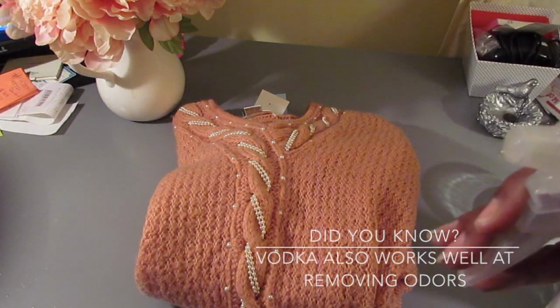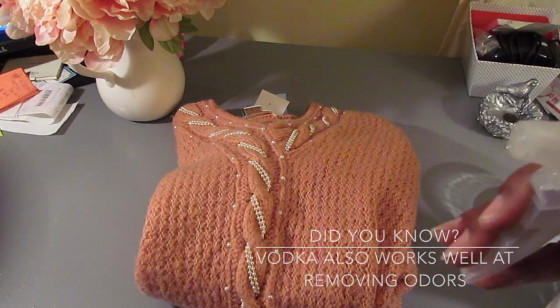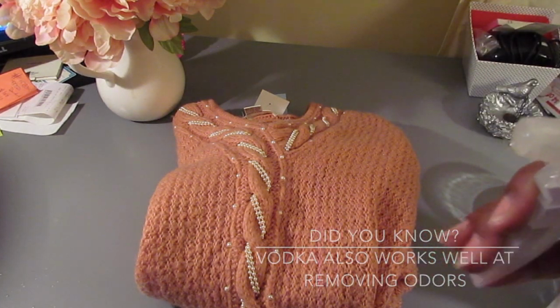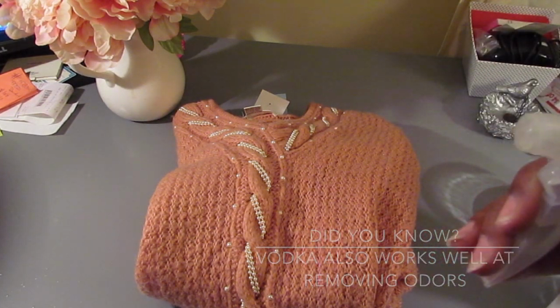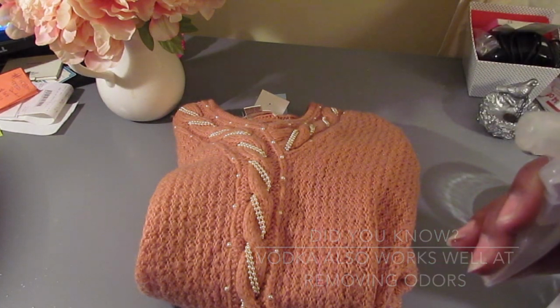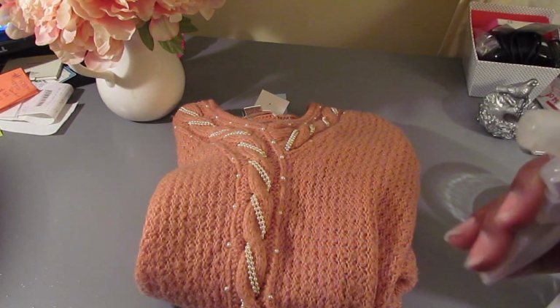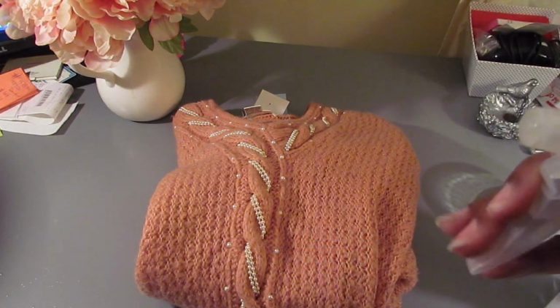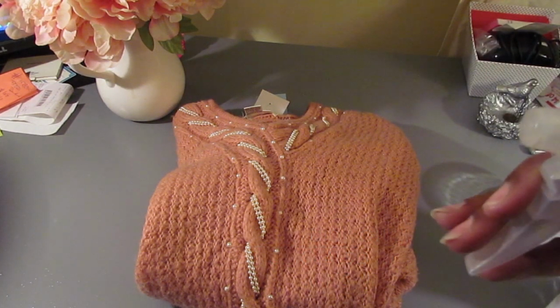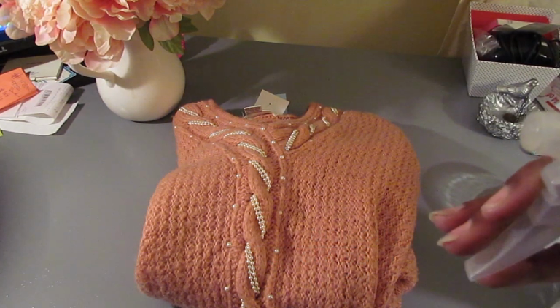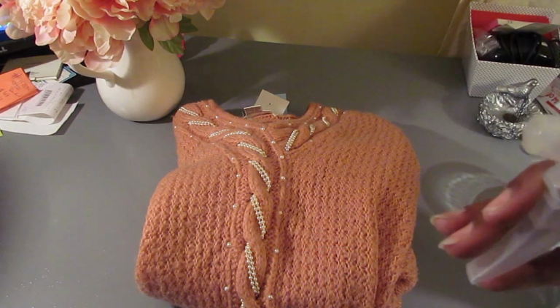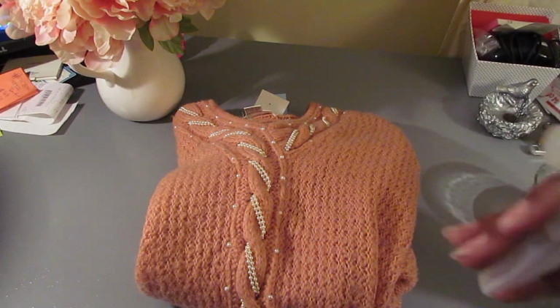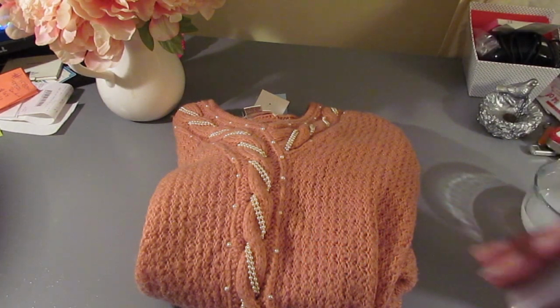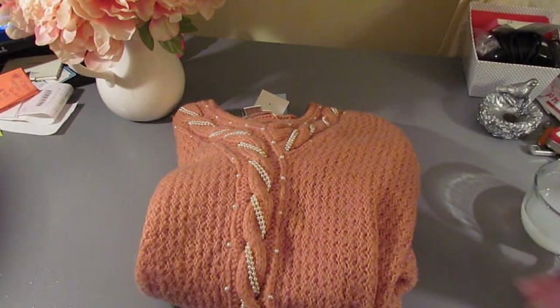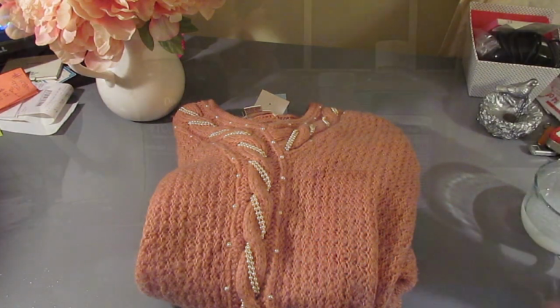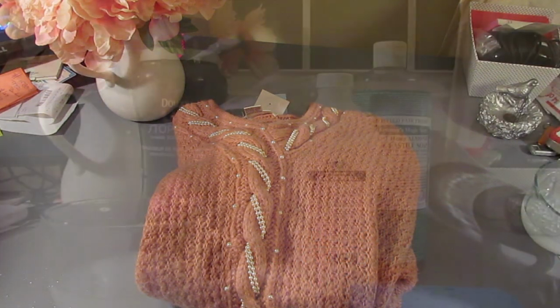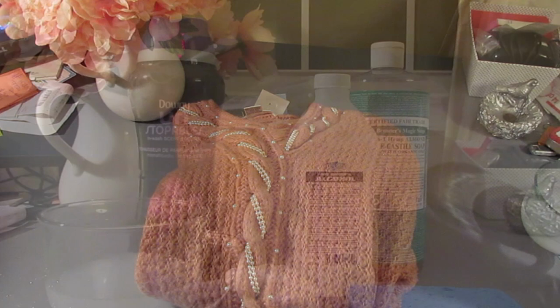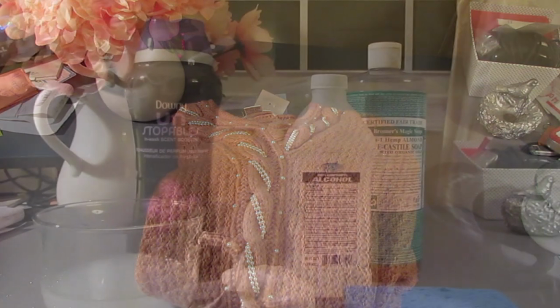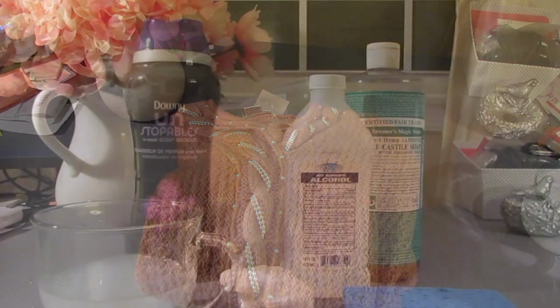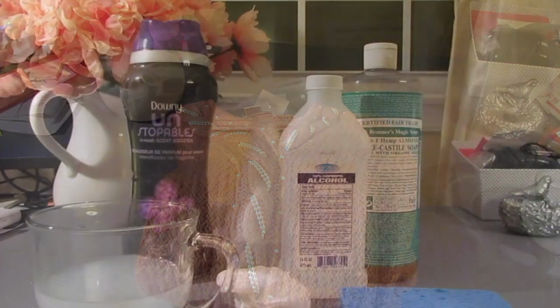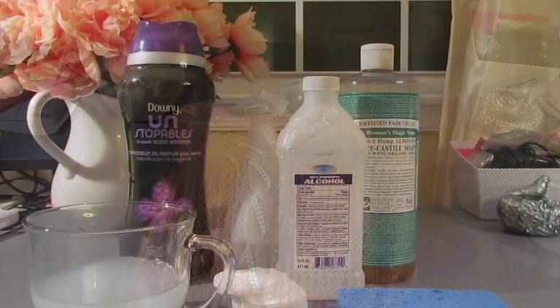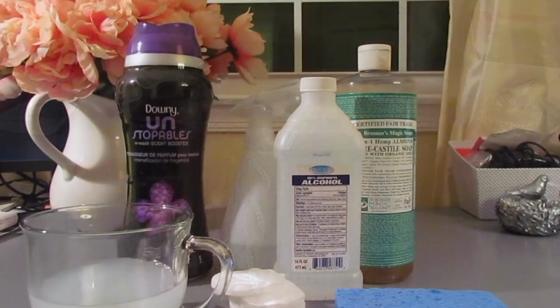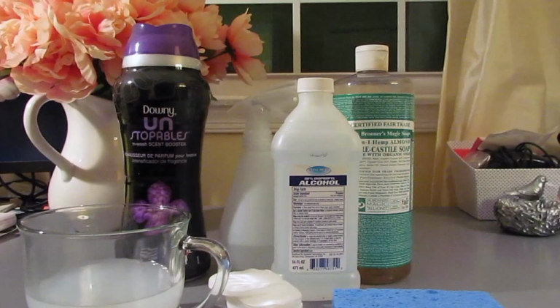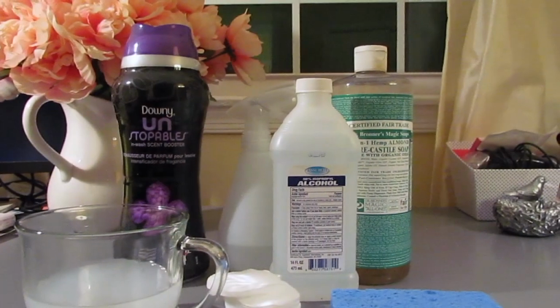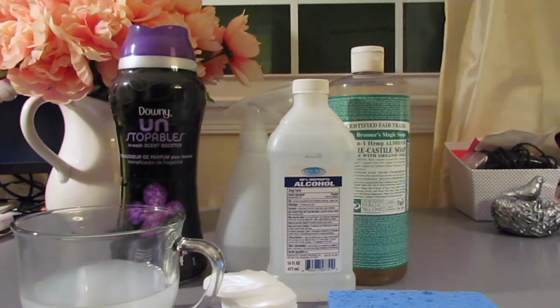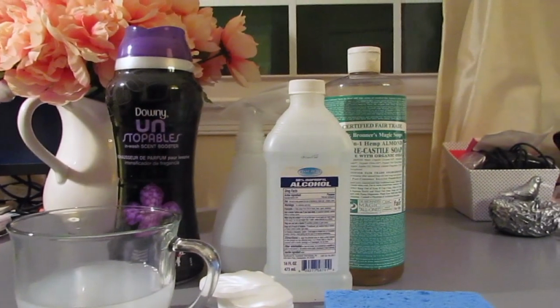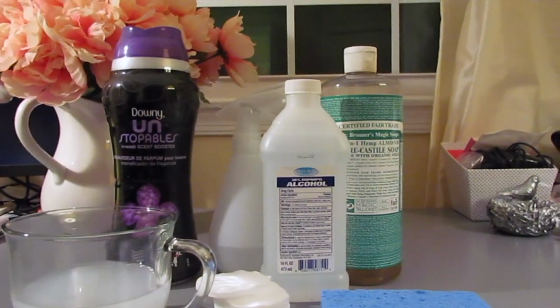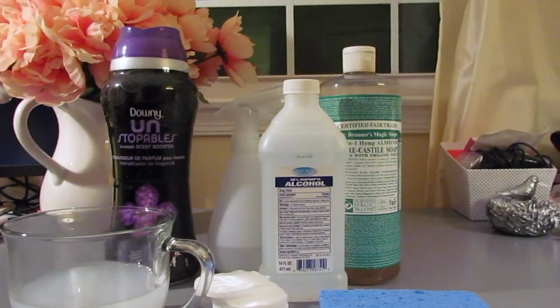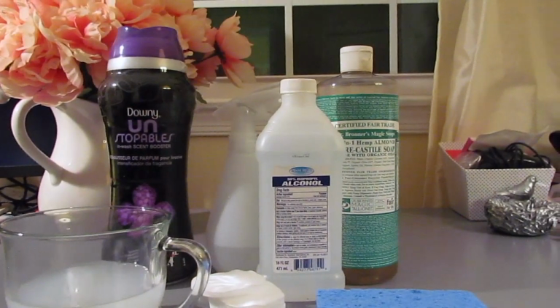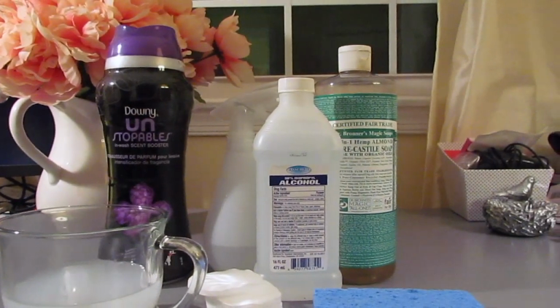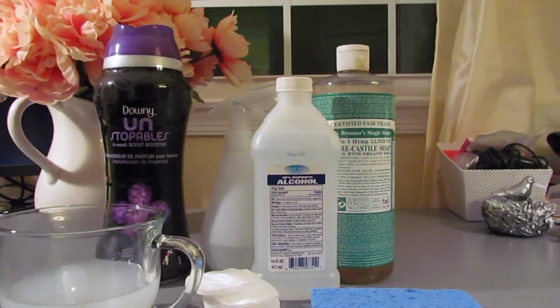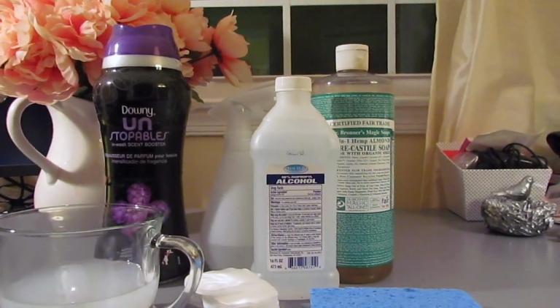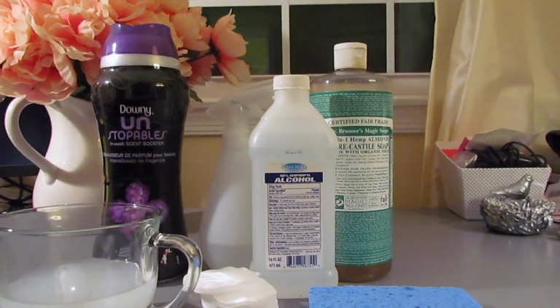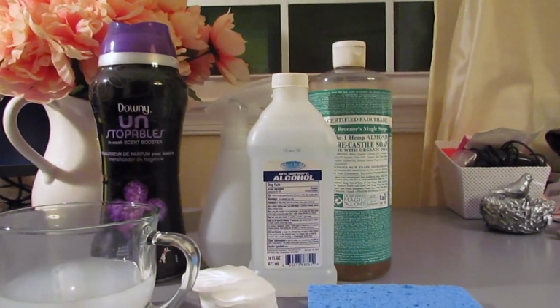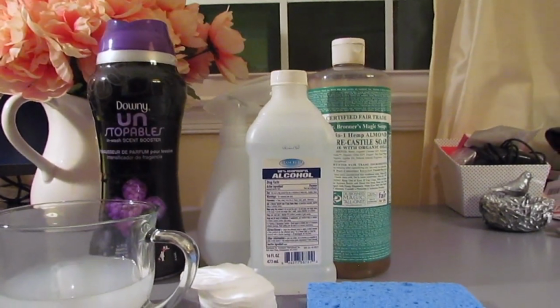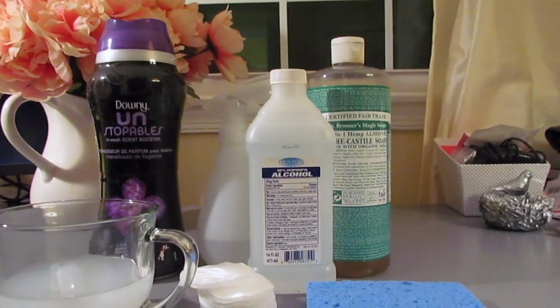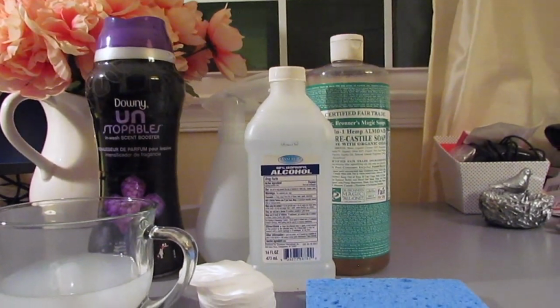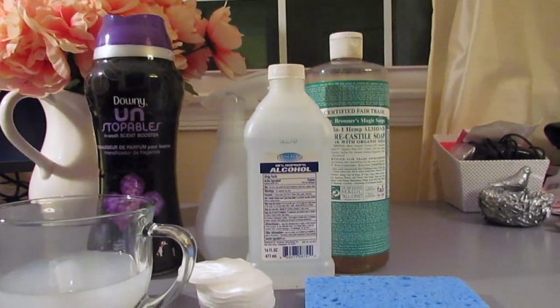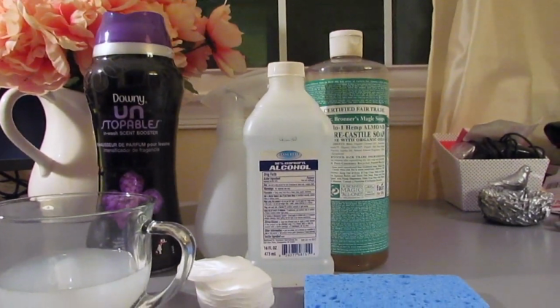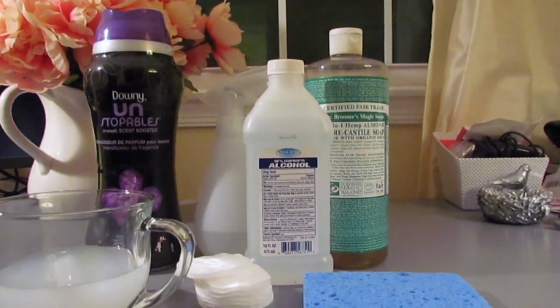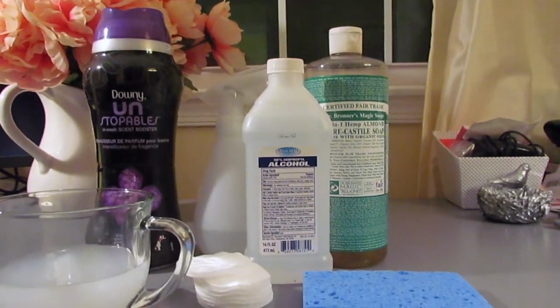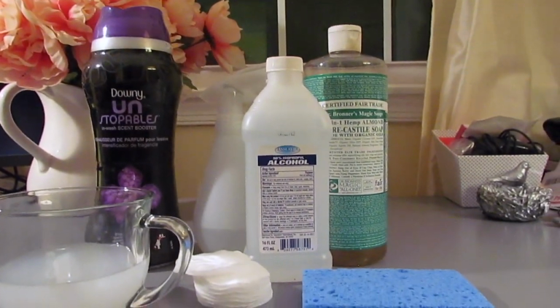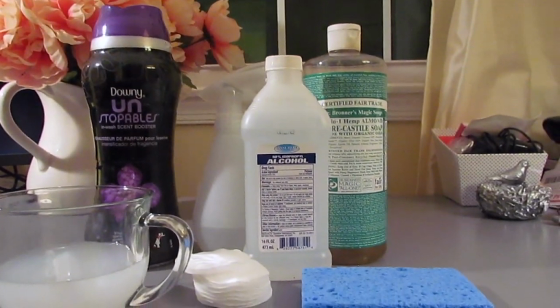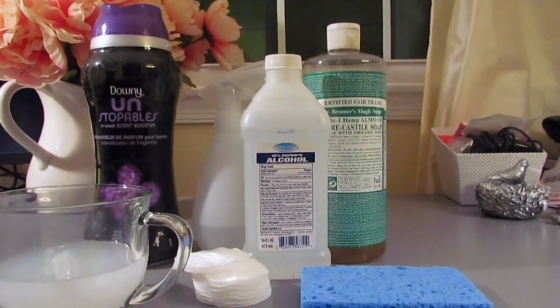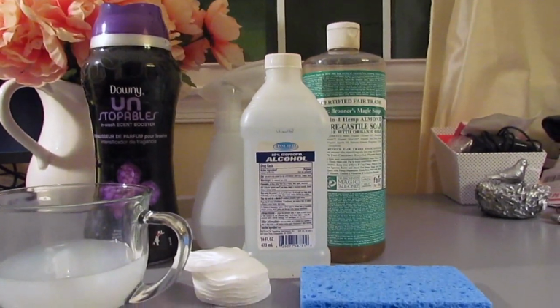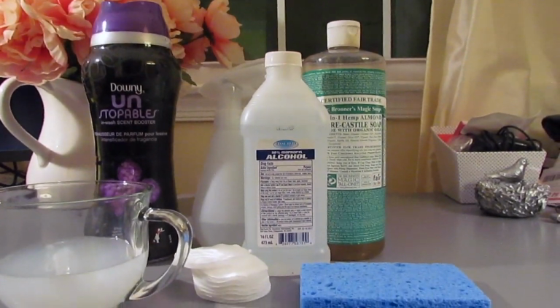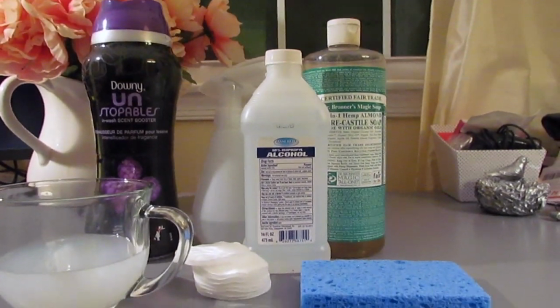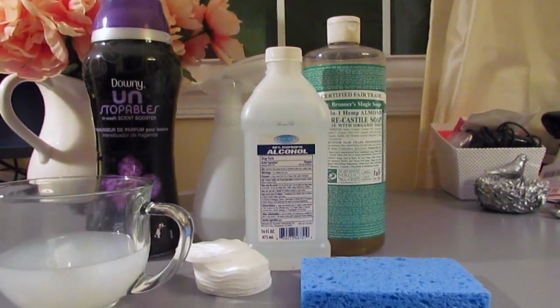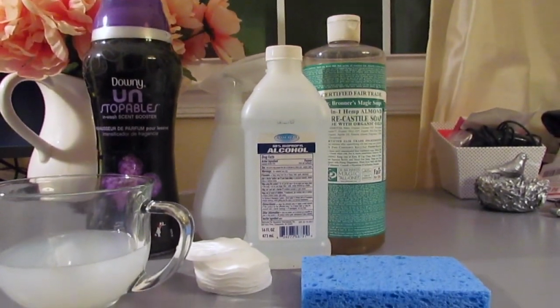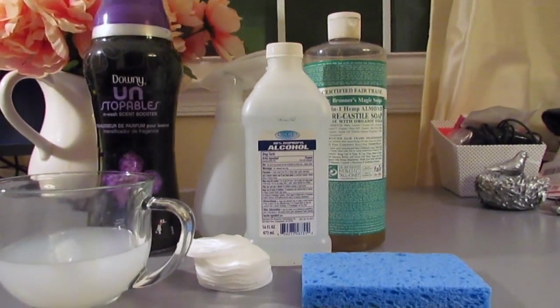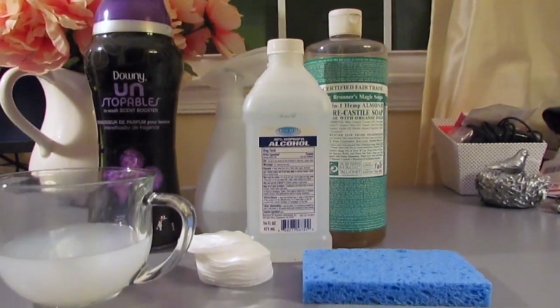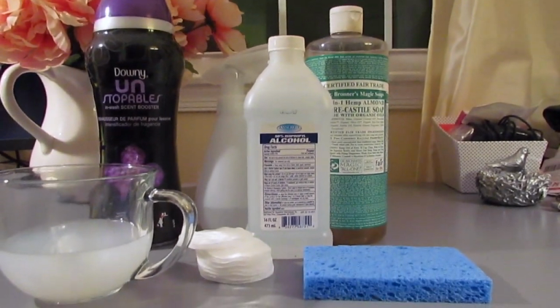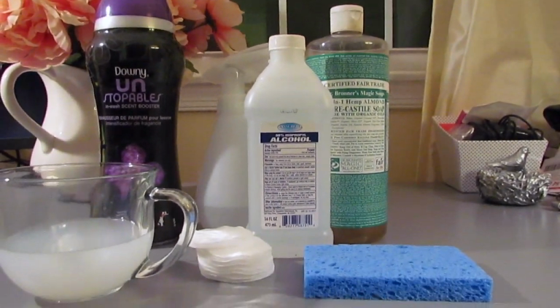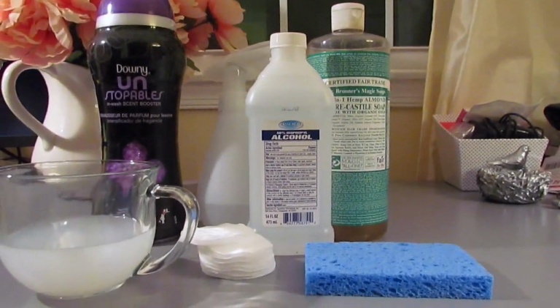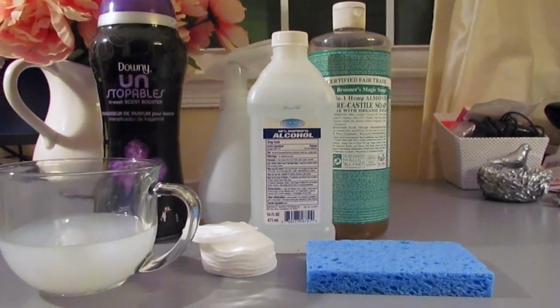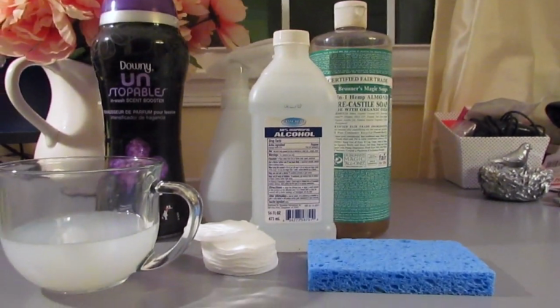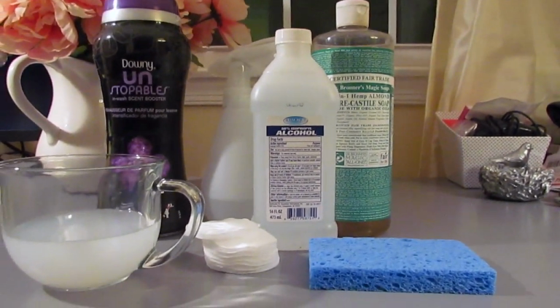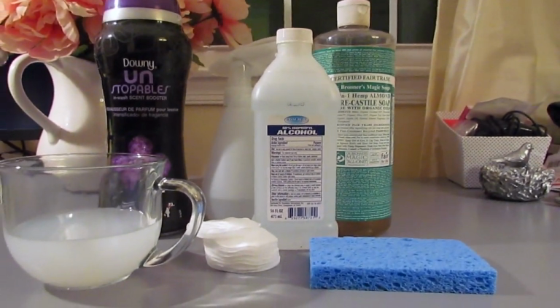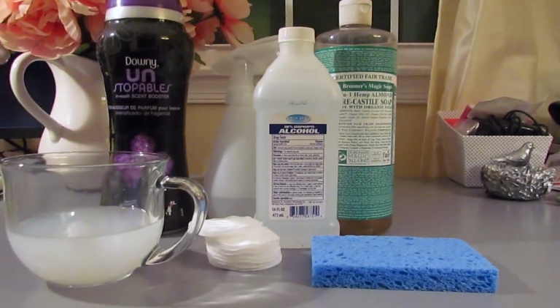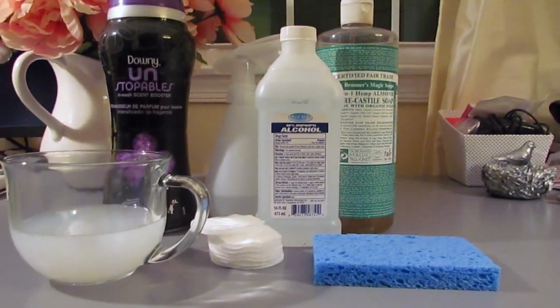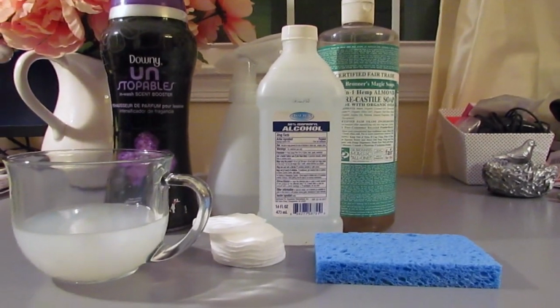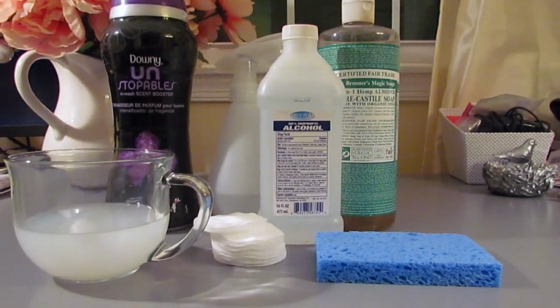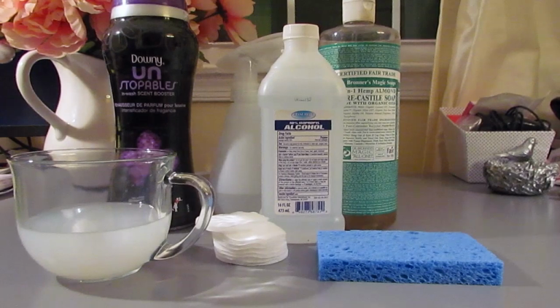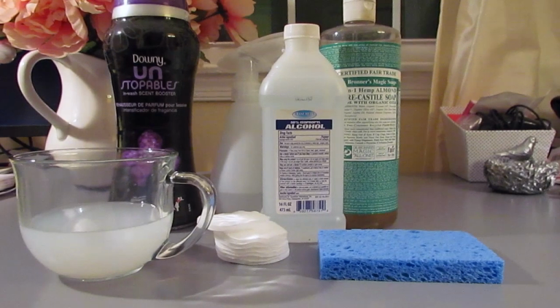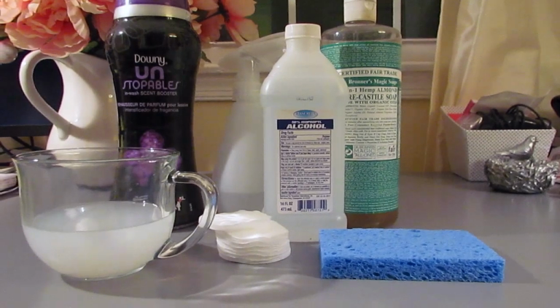I hope this video was helpful. These are my go-to items for cleaning my thrifted pieces — leave below what yours are.